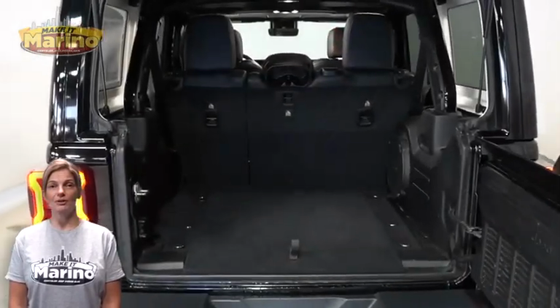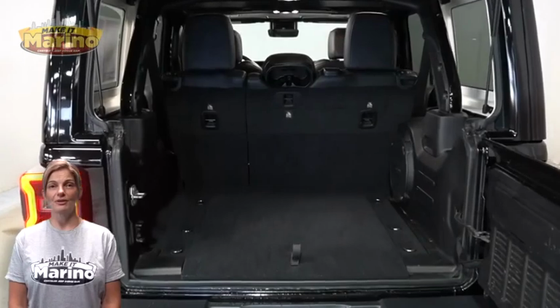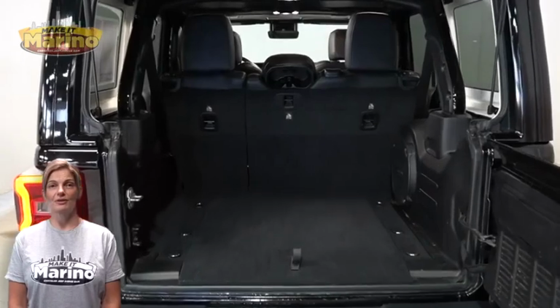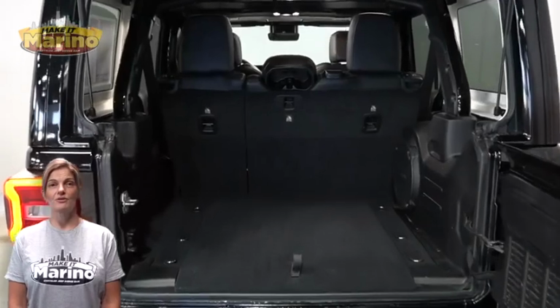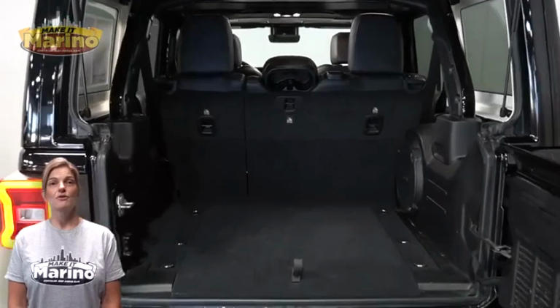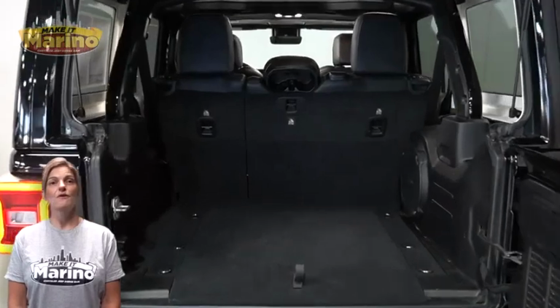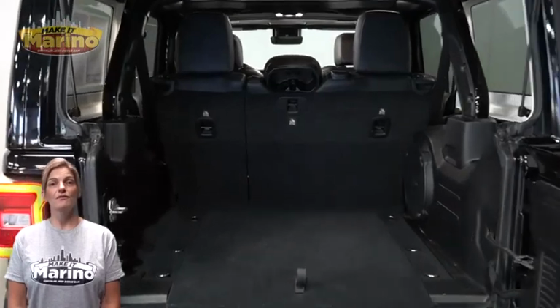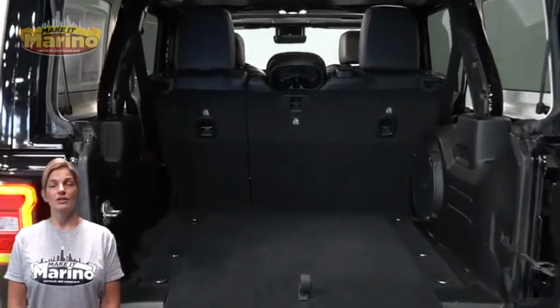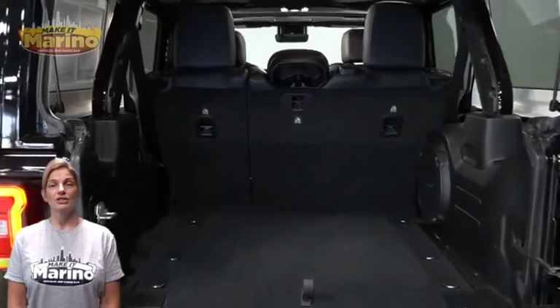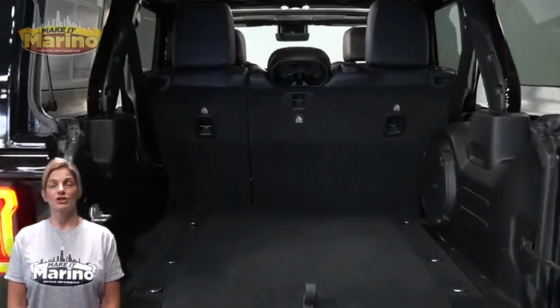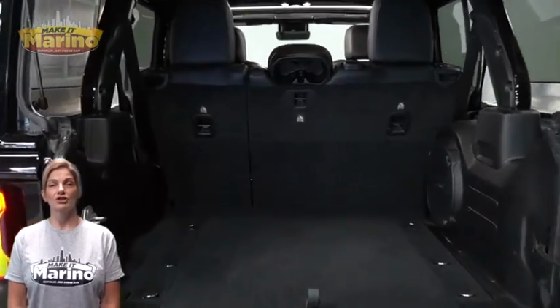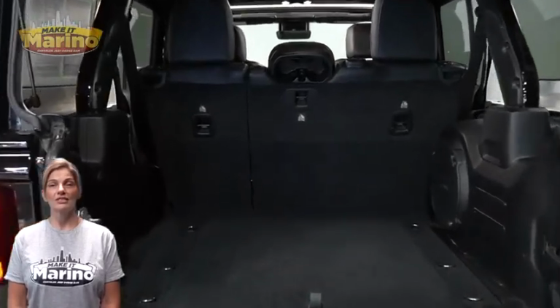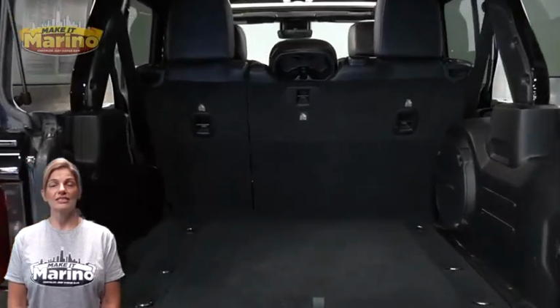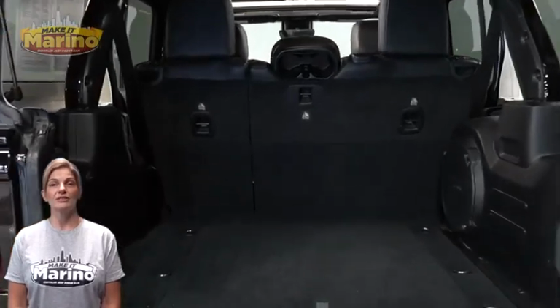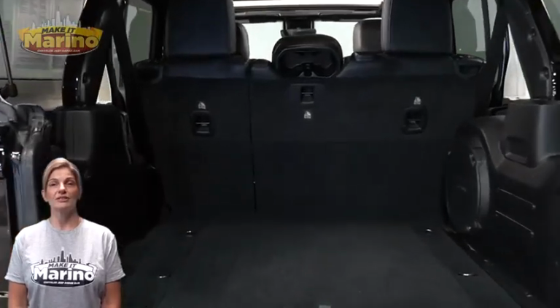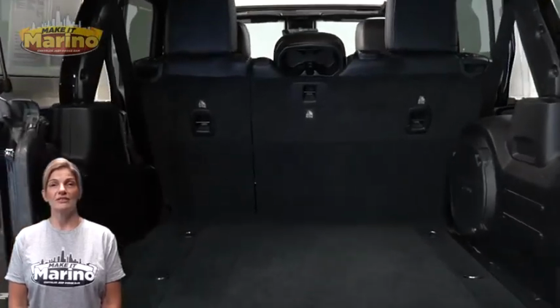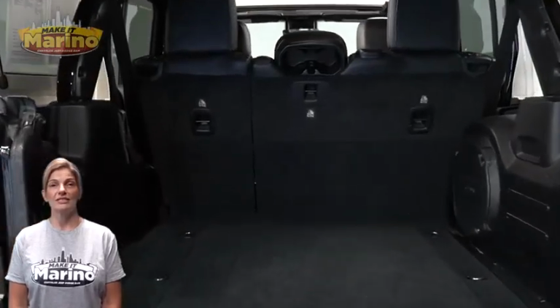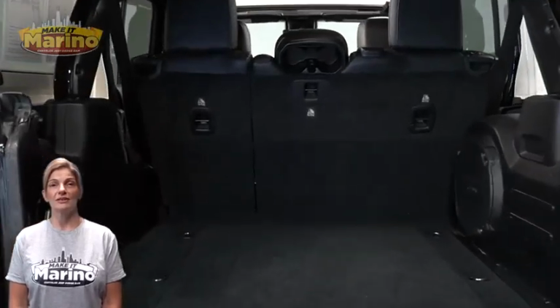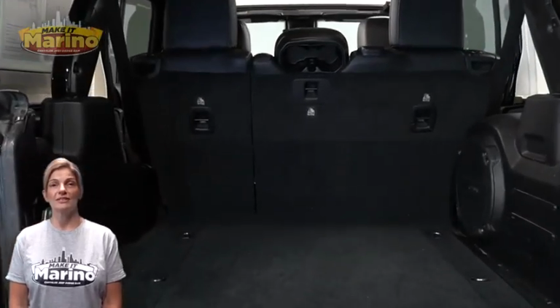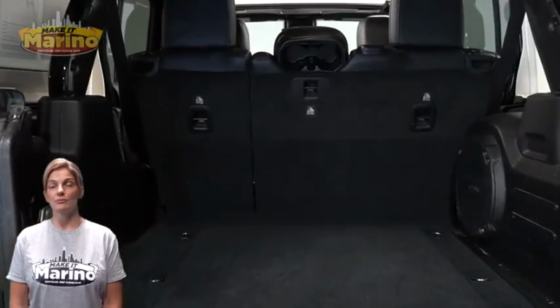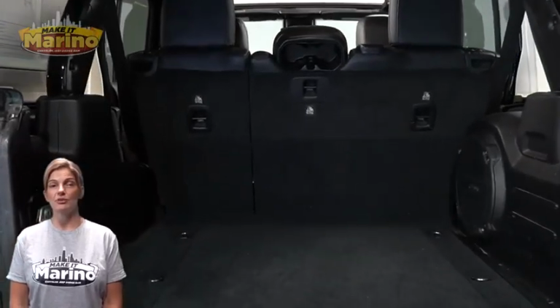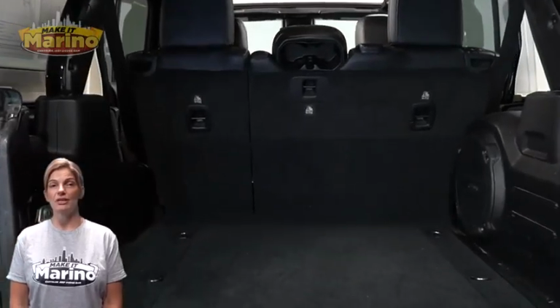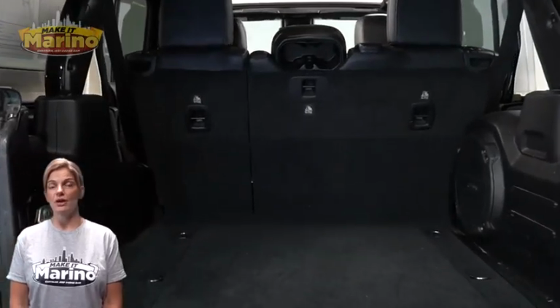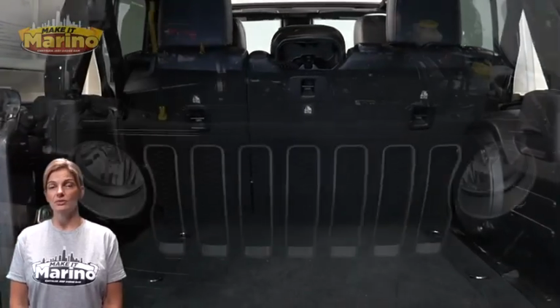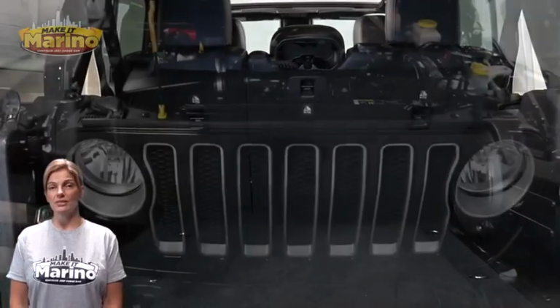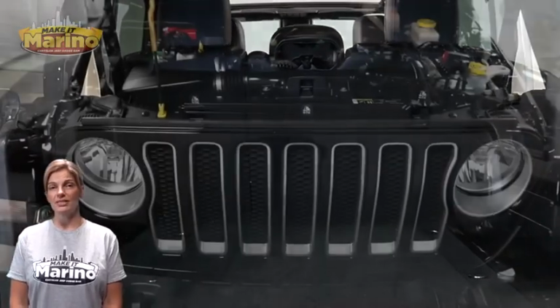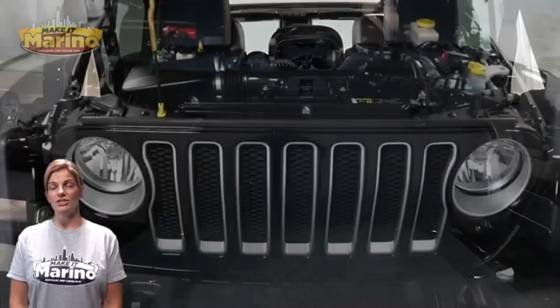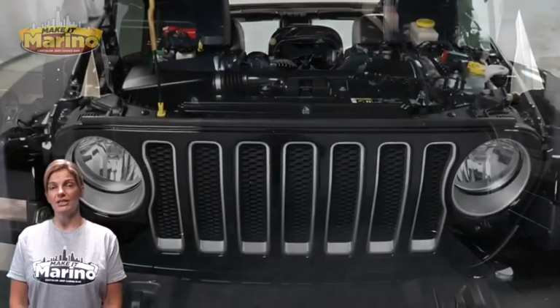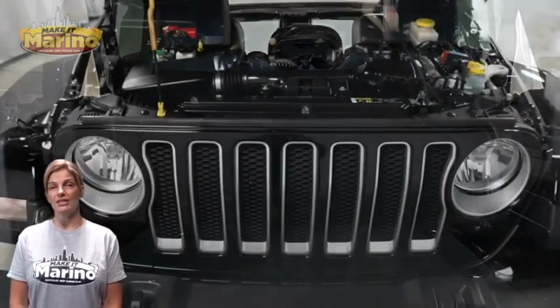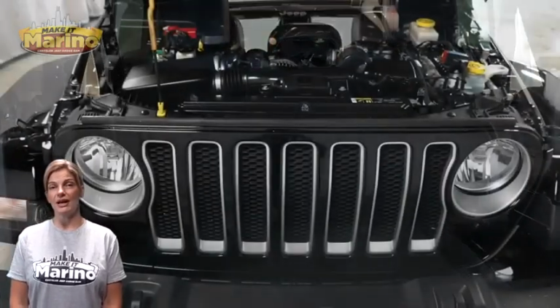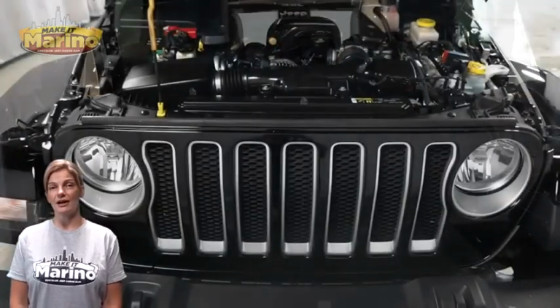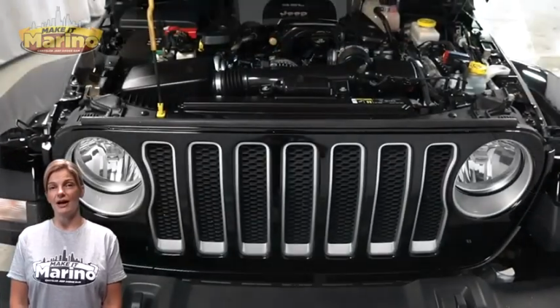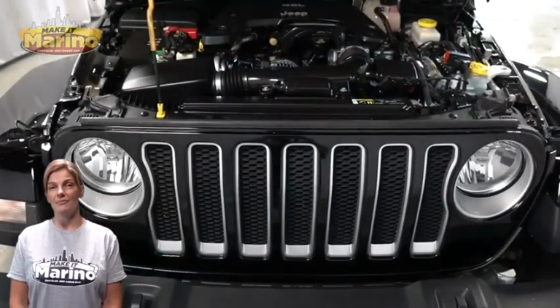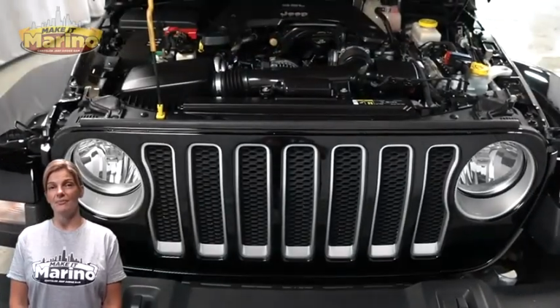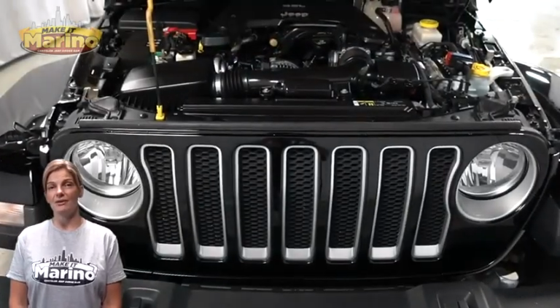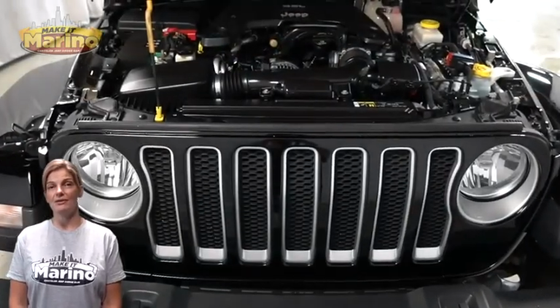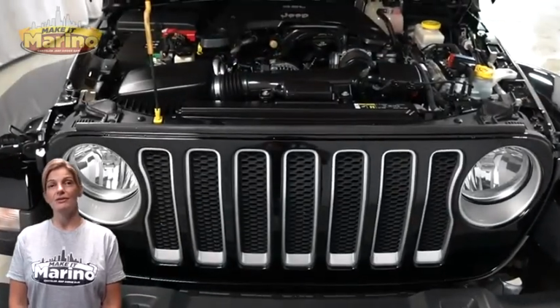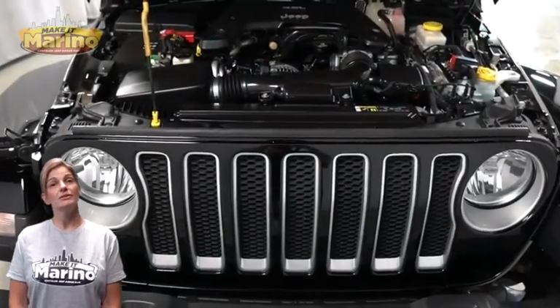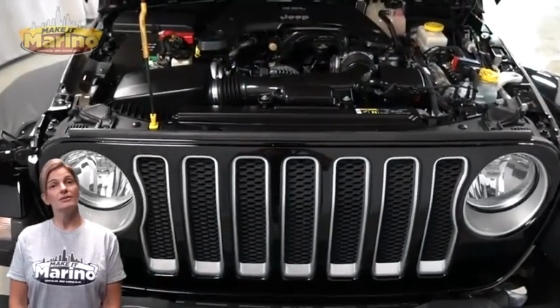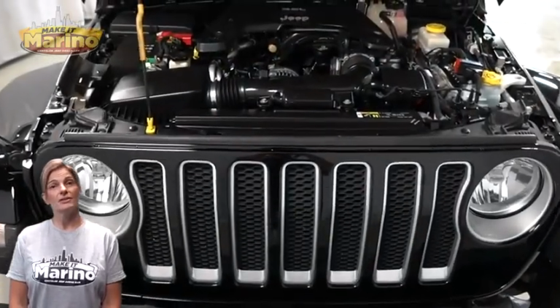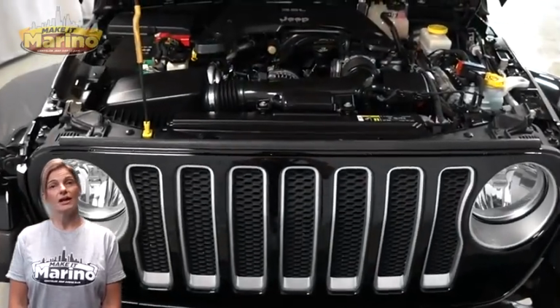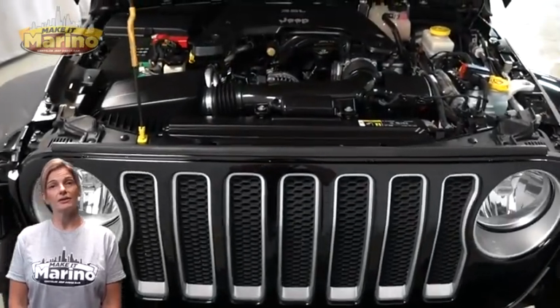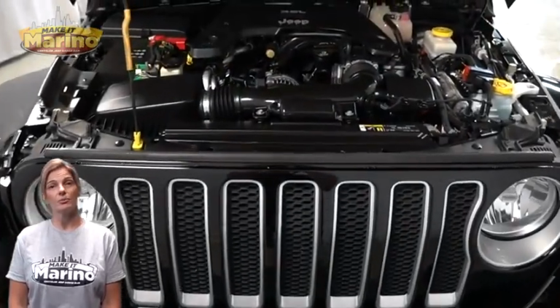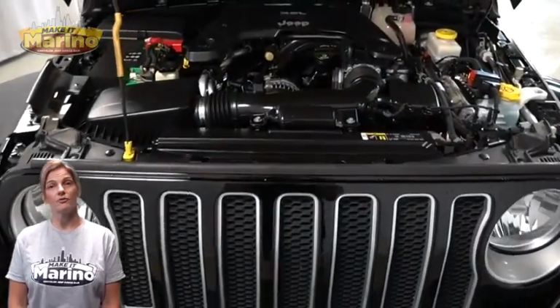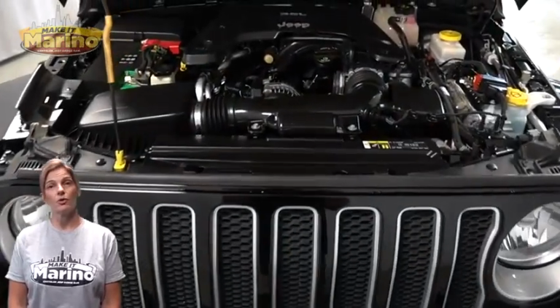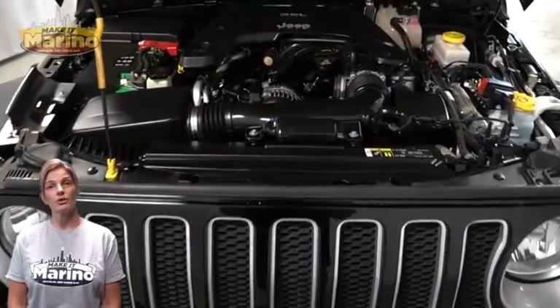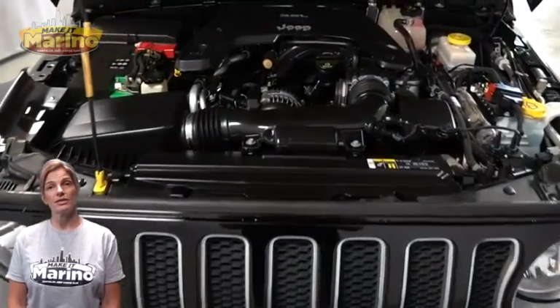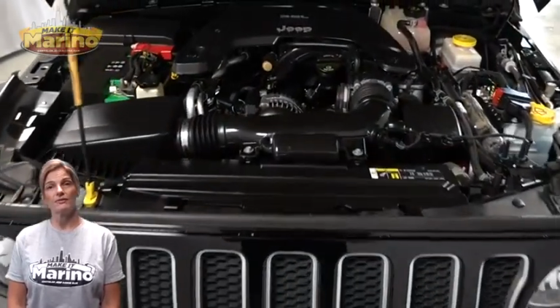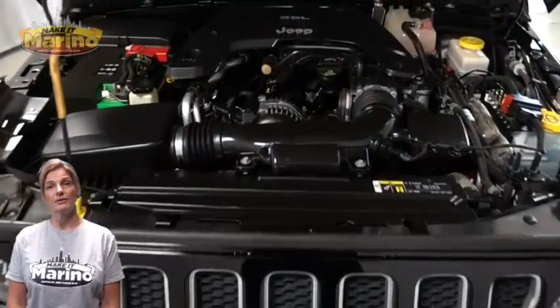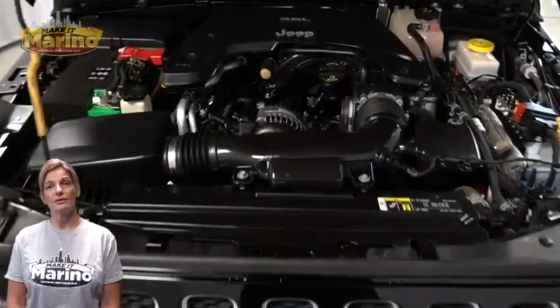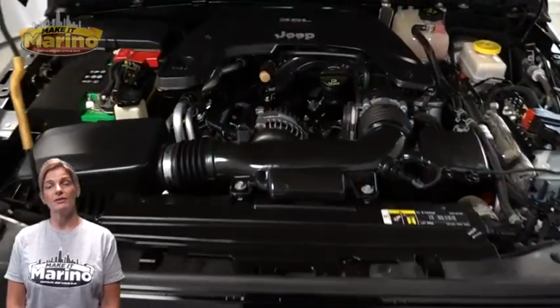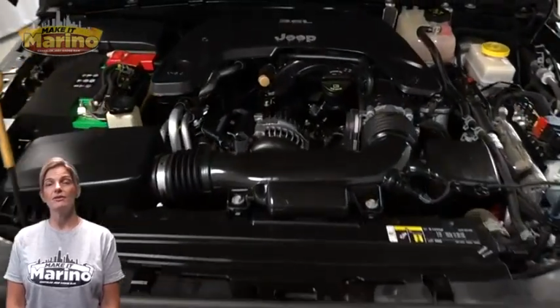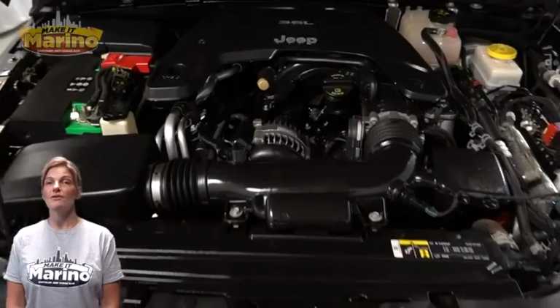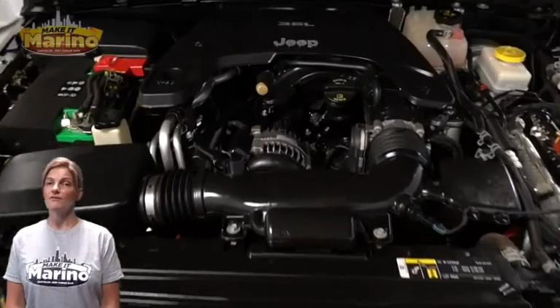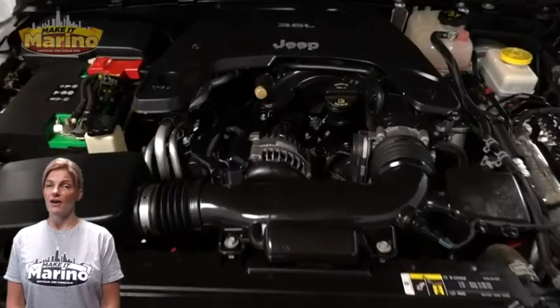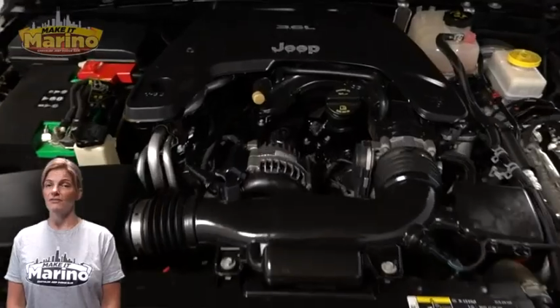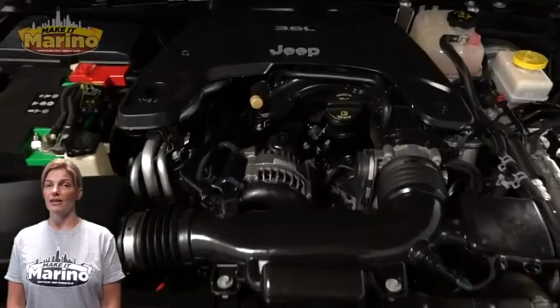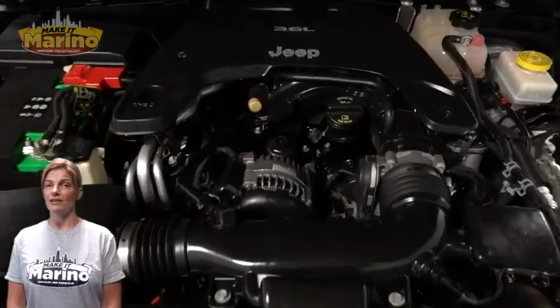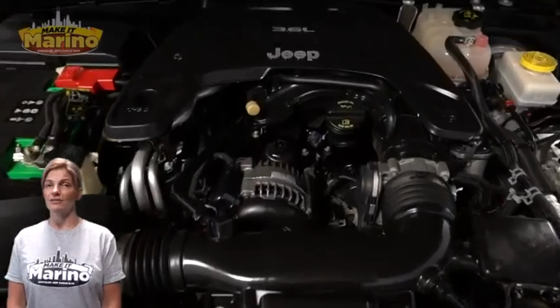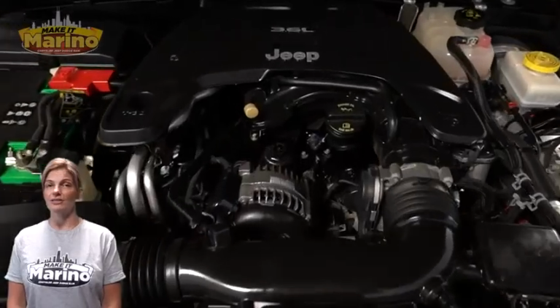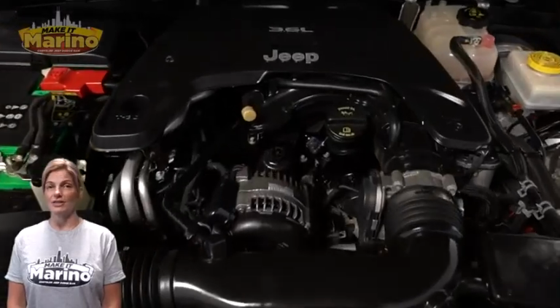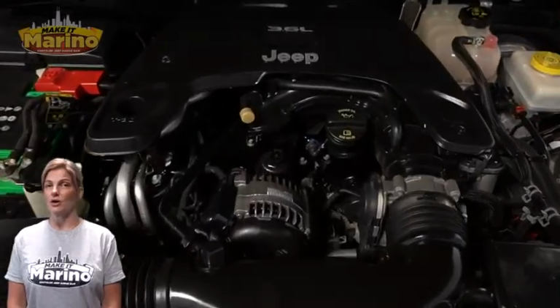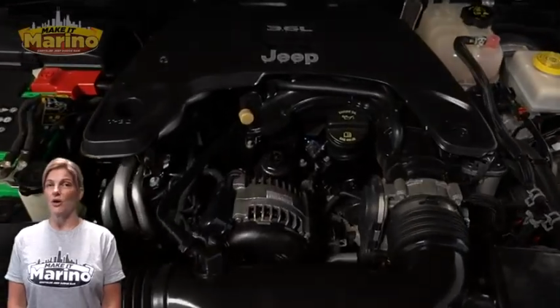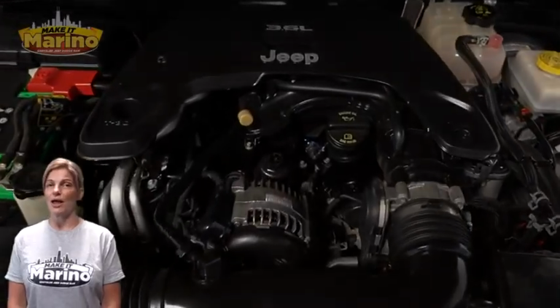For additional details, visit us at MarinoCJD.com, stock number 47-5808.